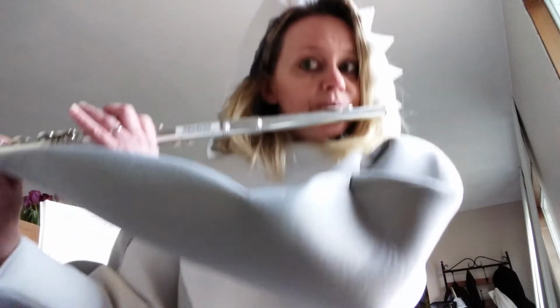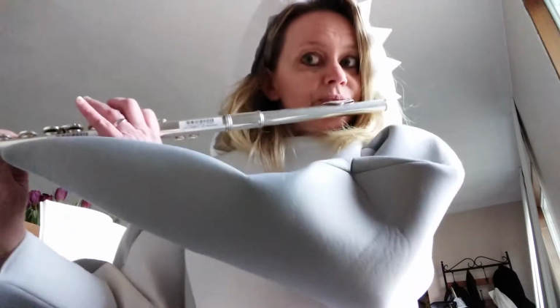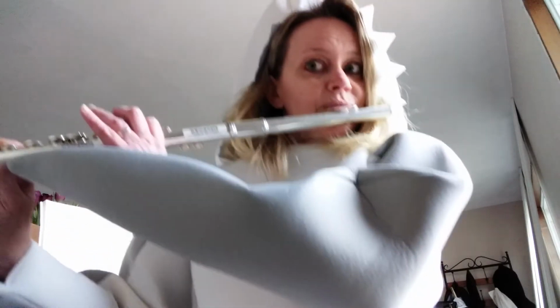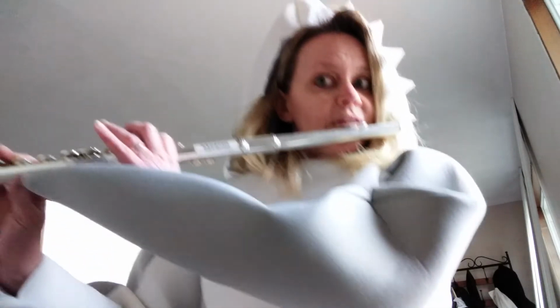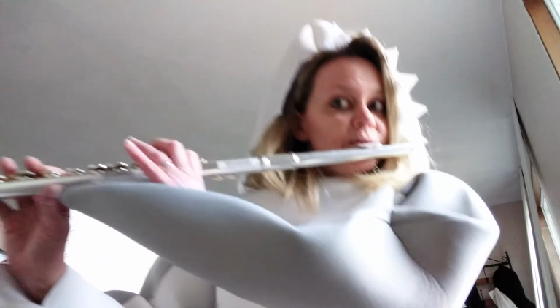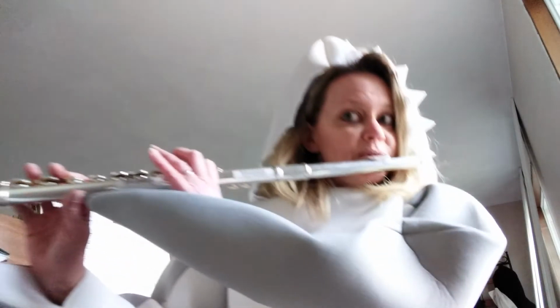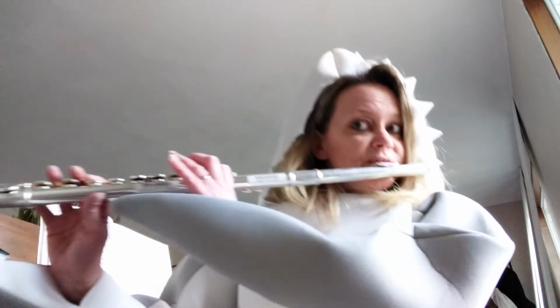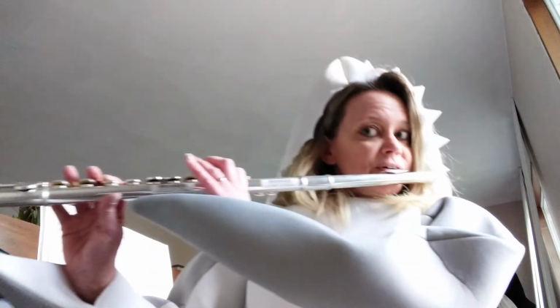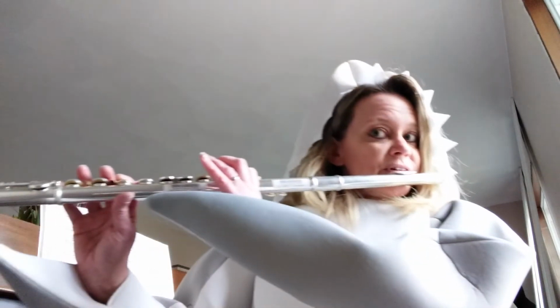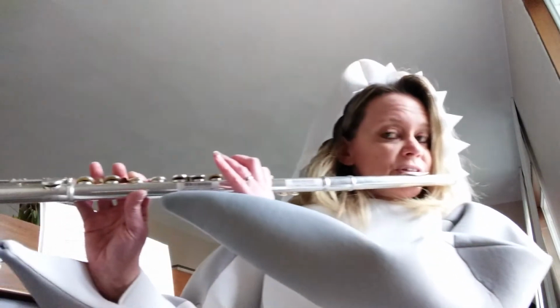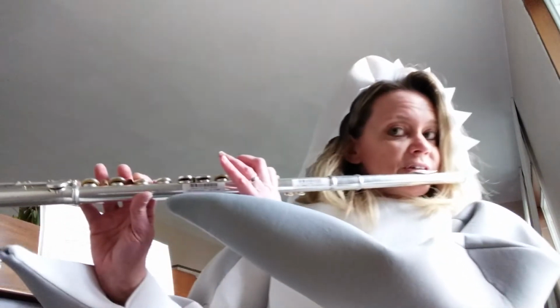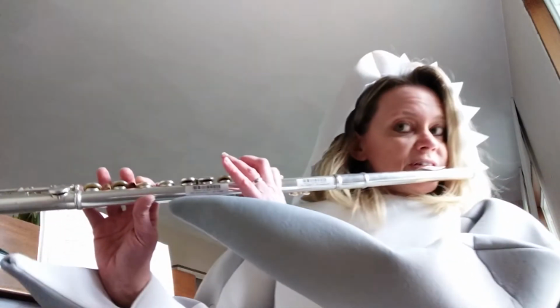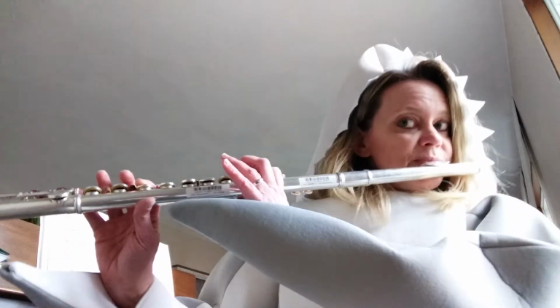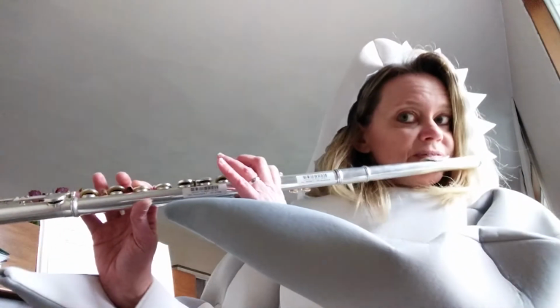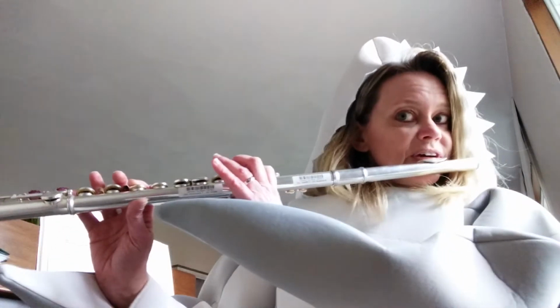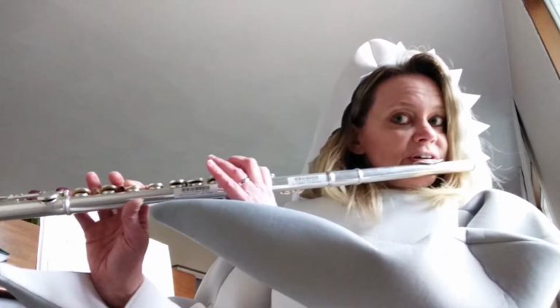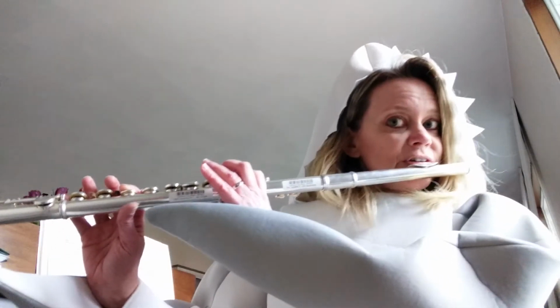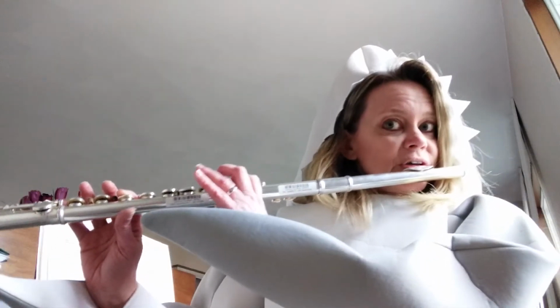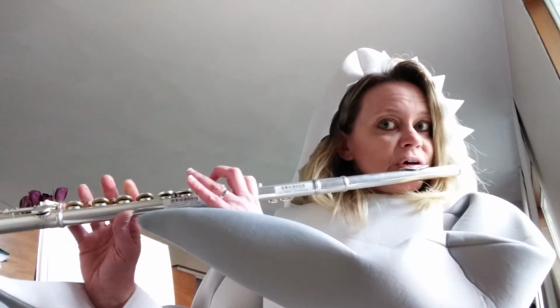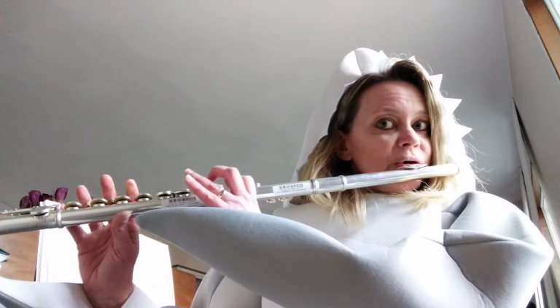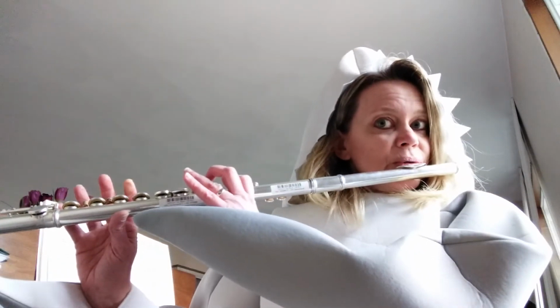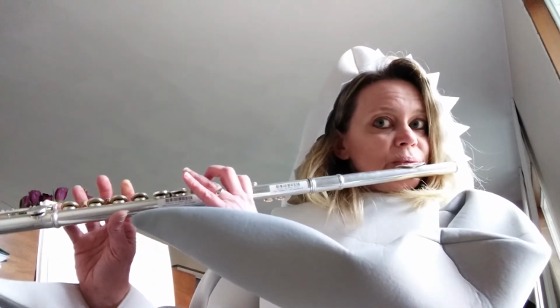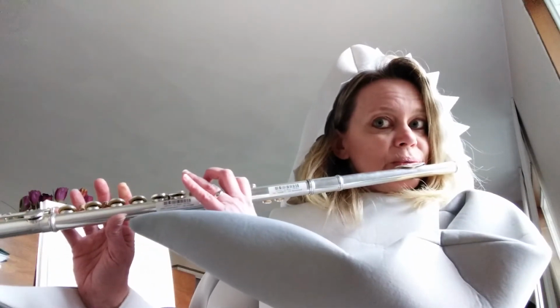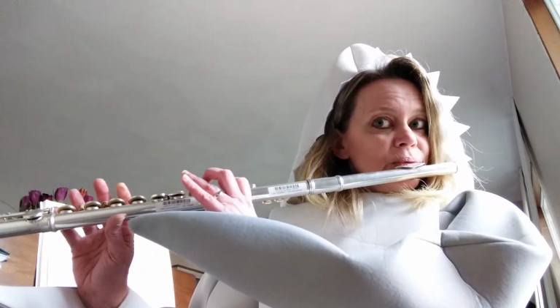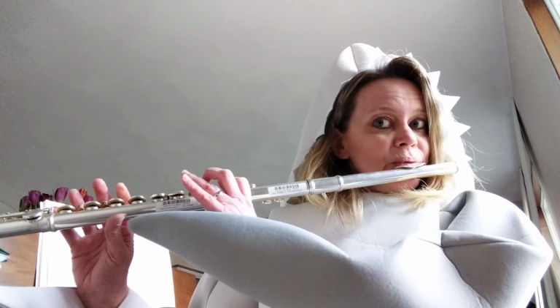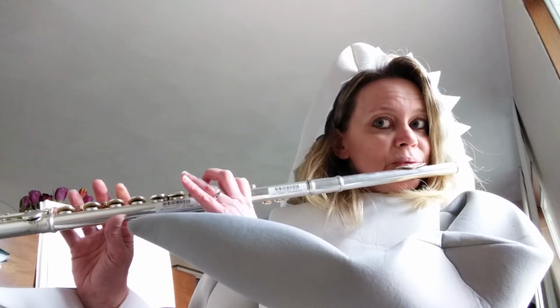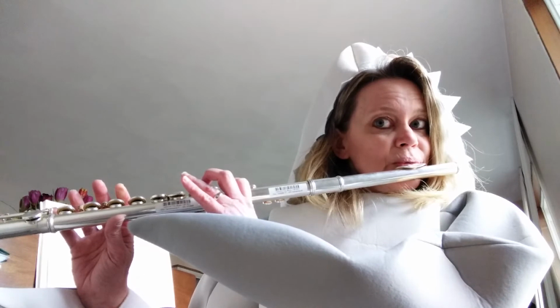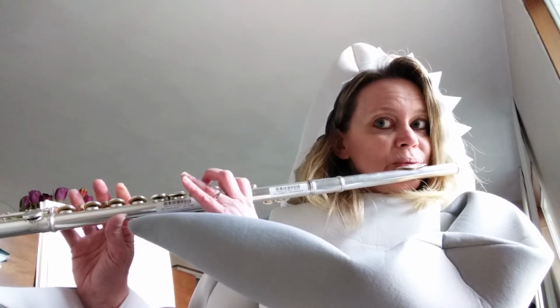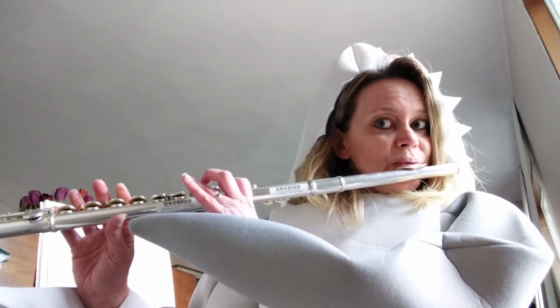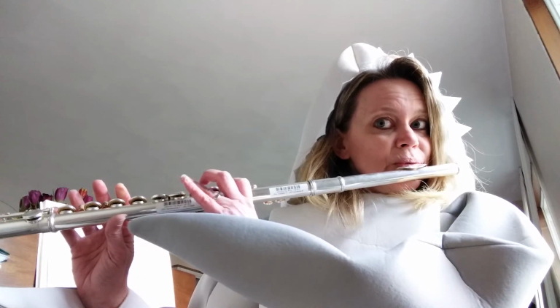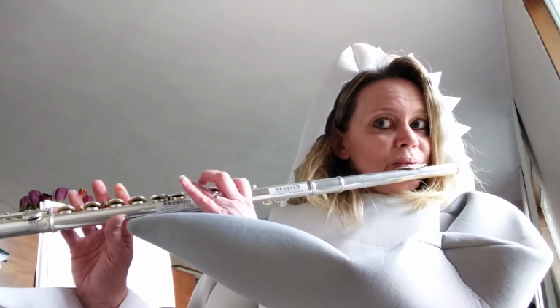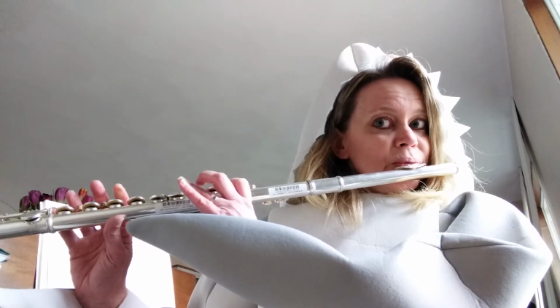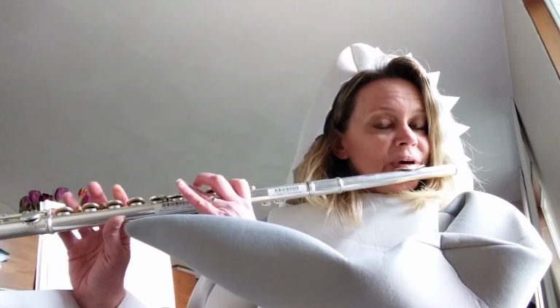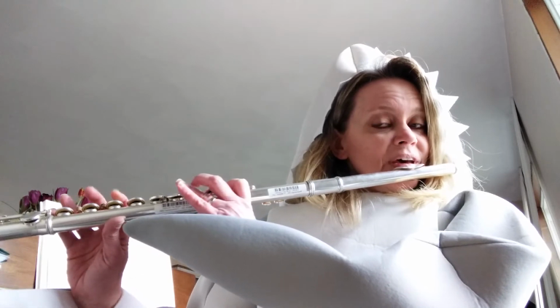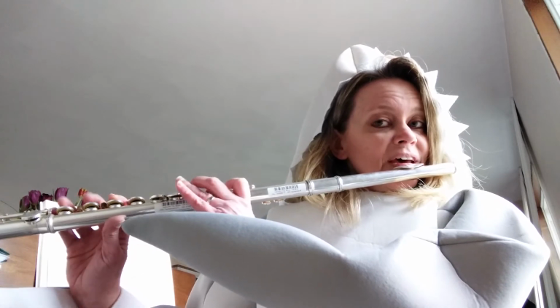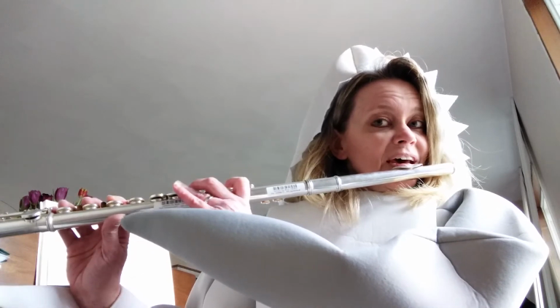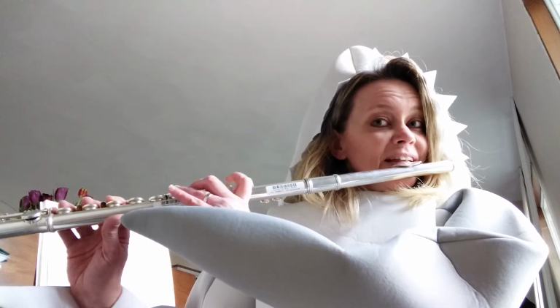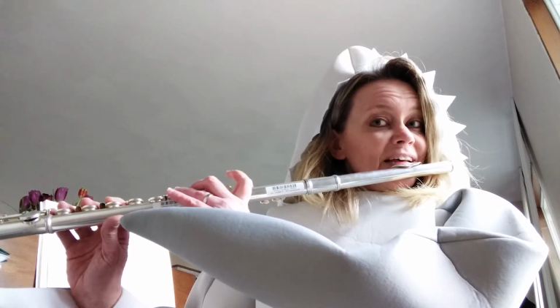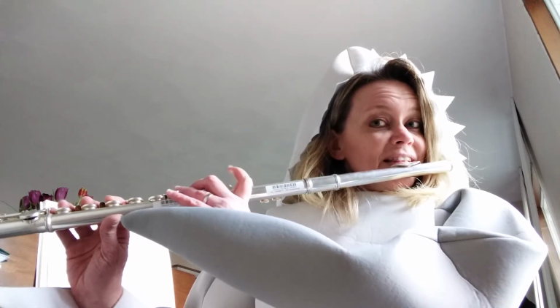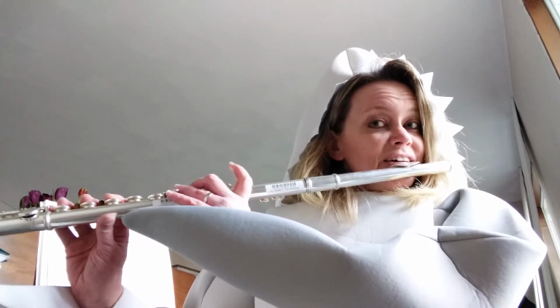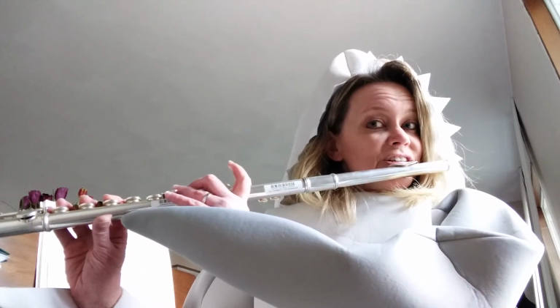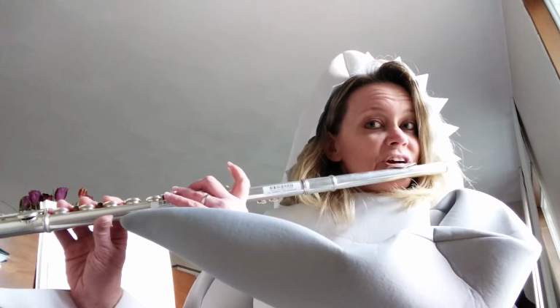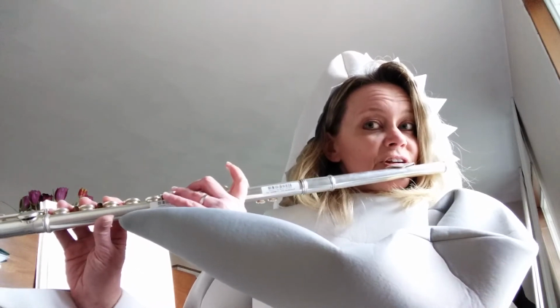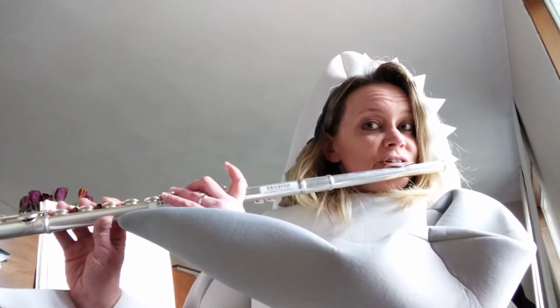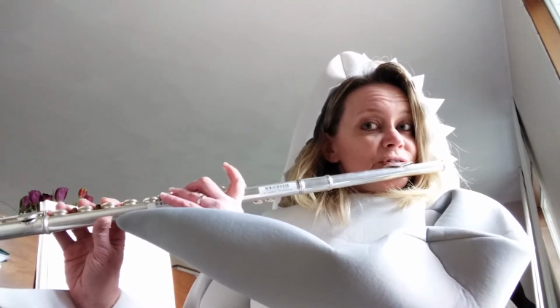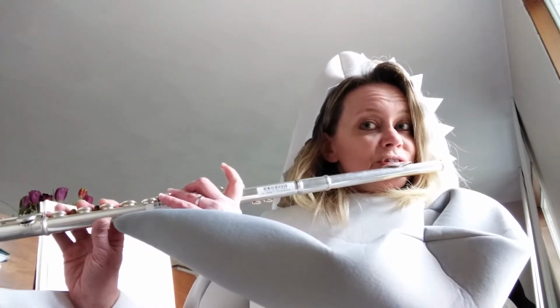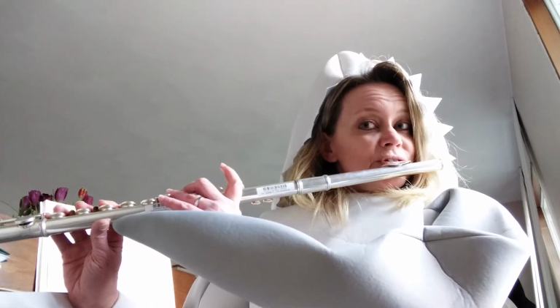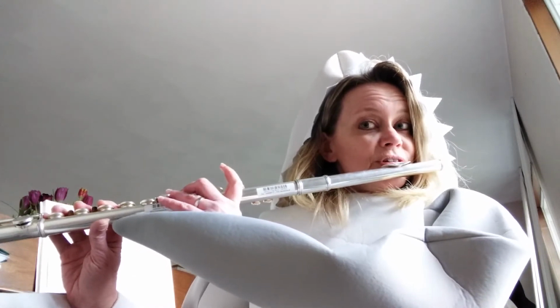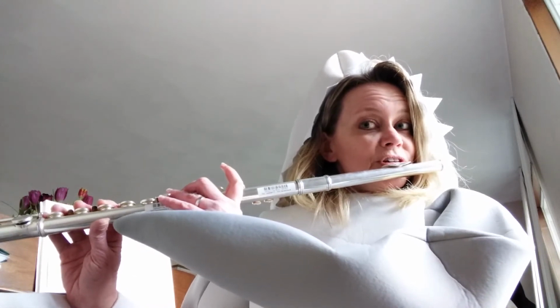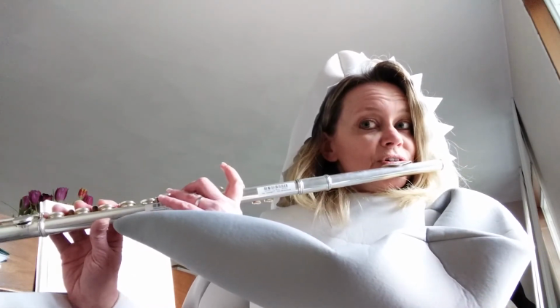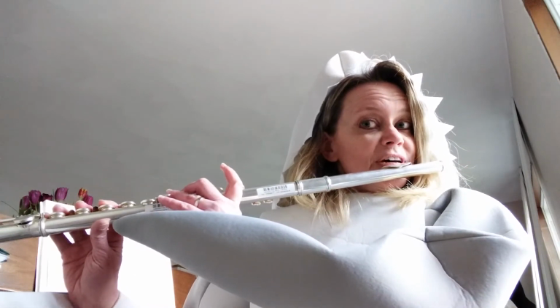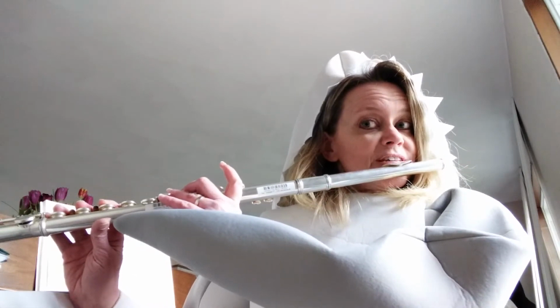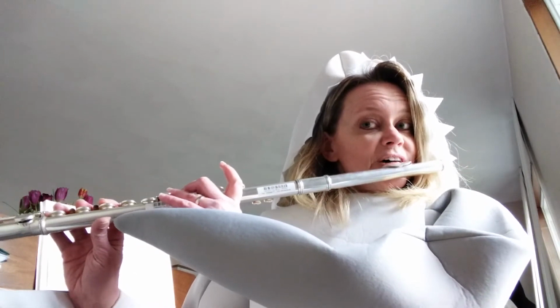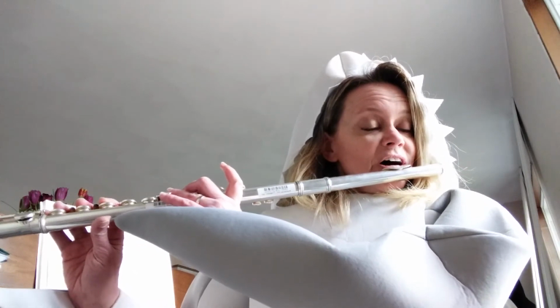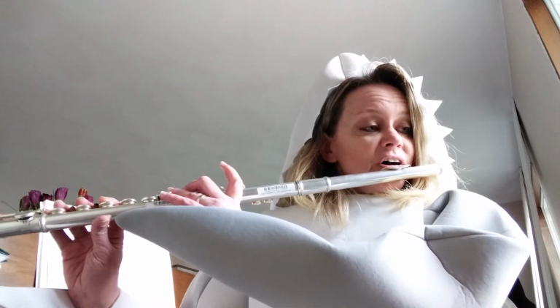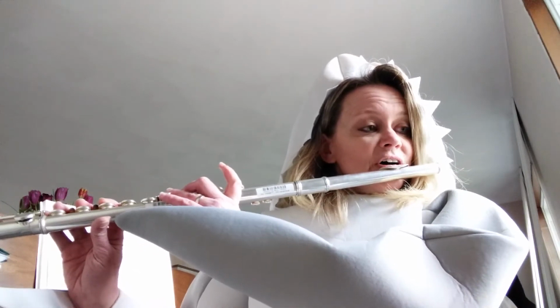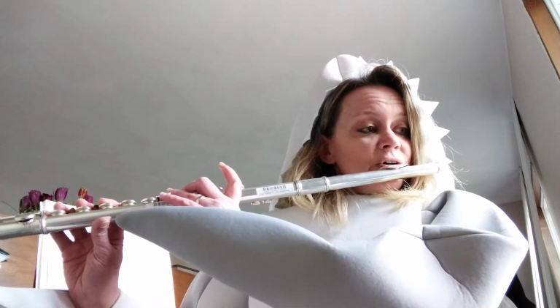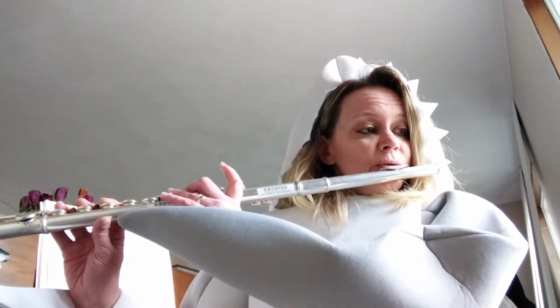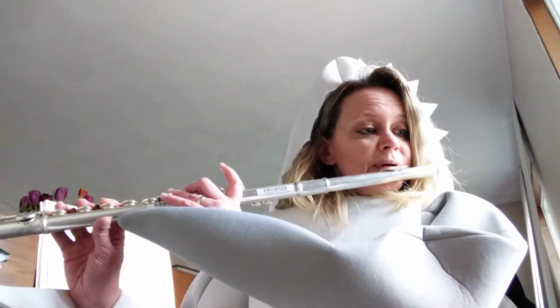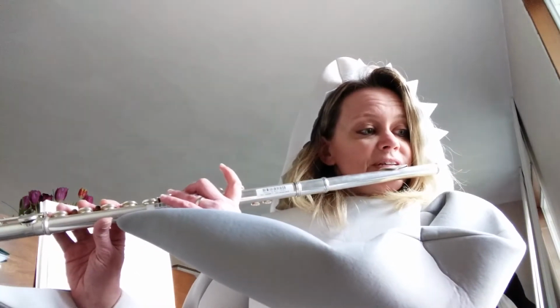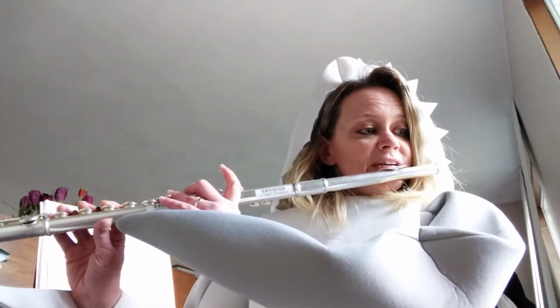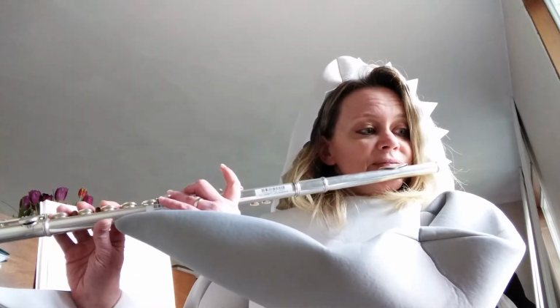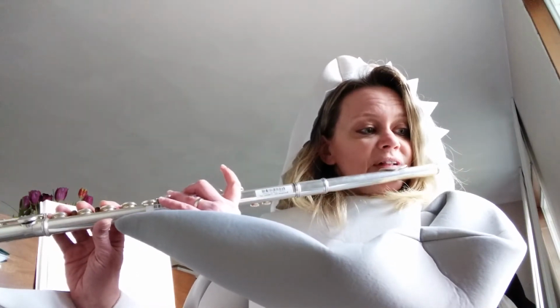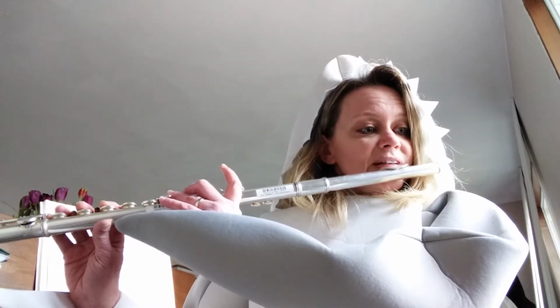I'll move over so you can see my fingers. And then the shark do-do-do-do is a whole bunch of E flats.